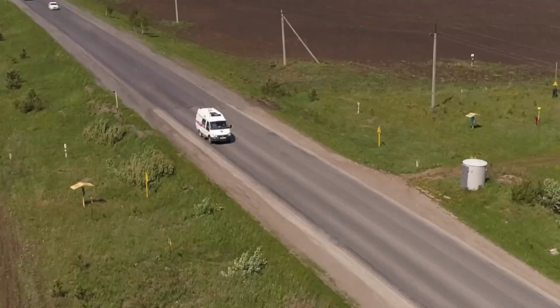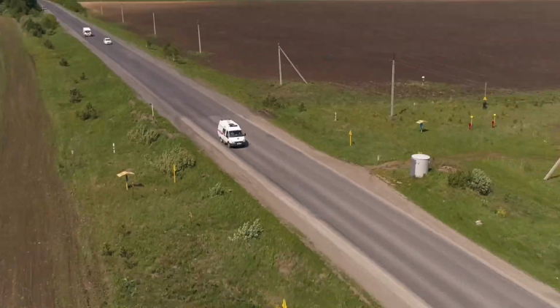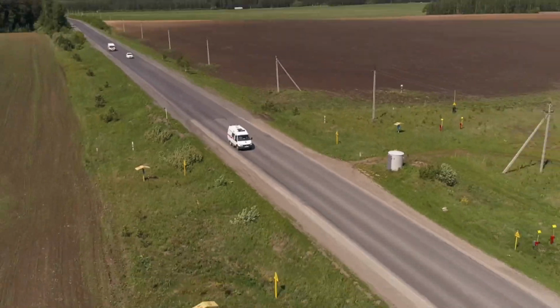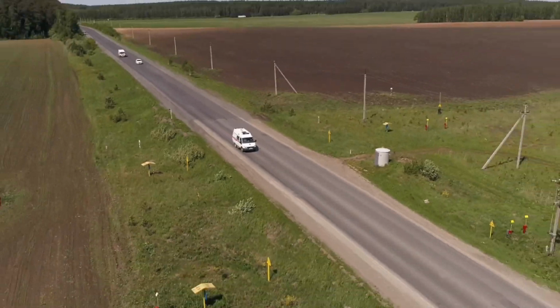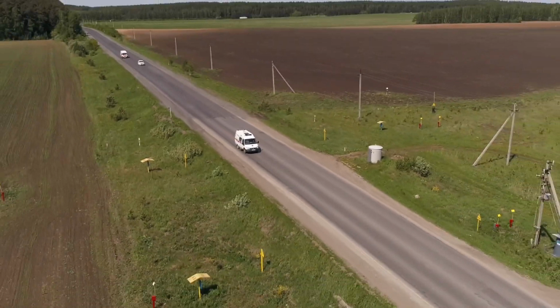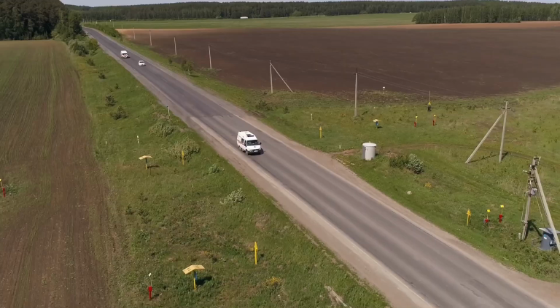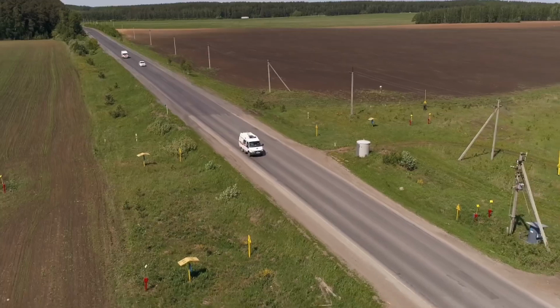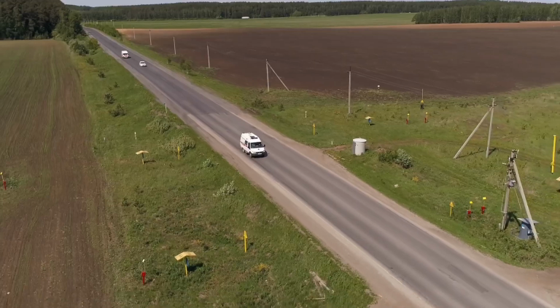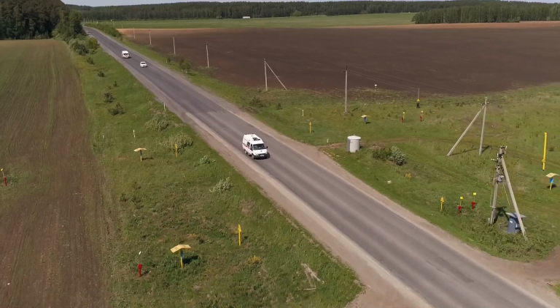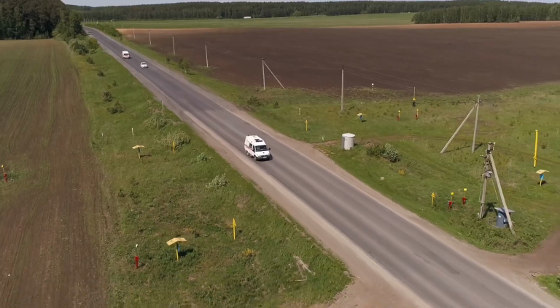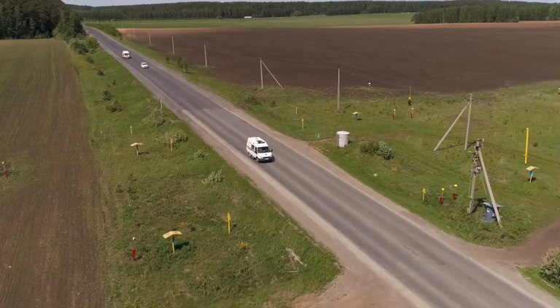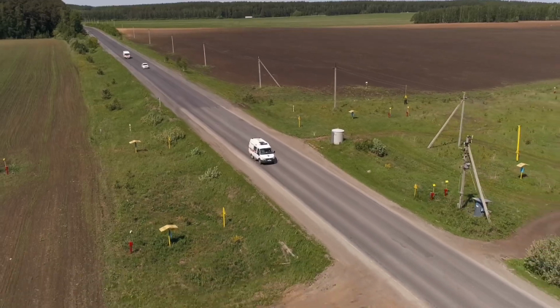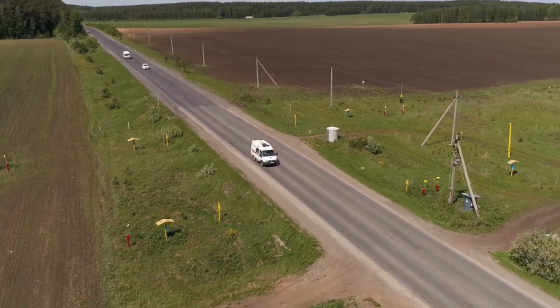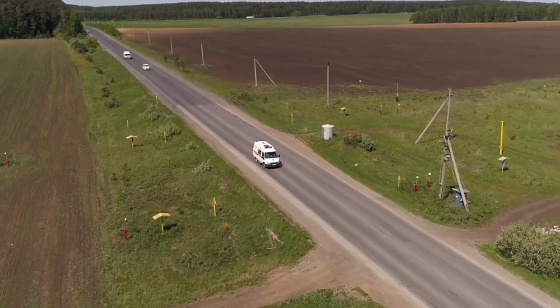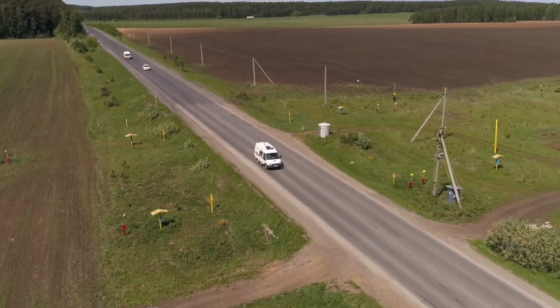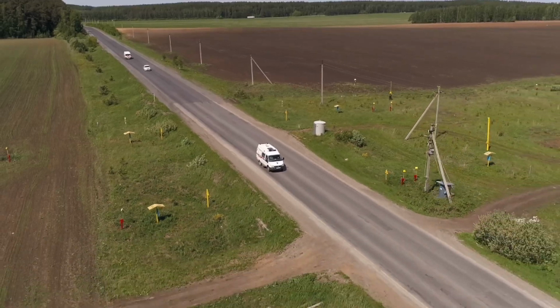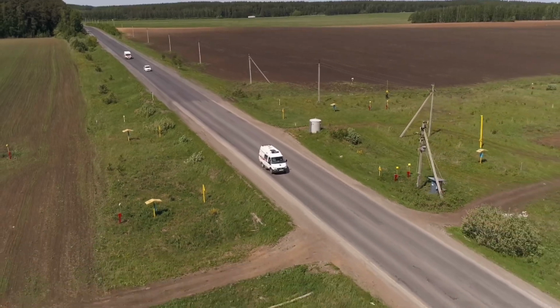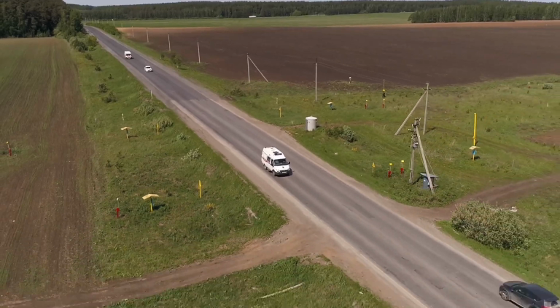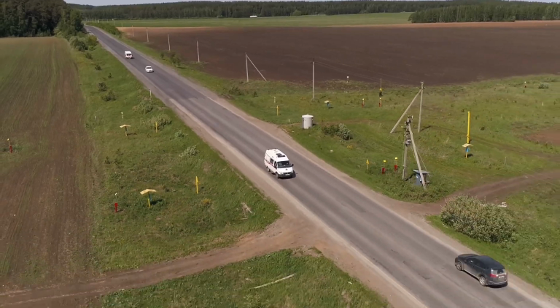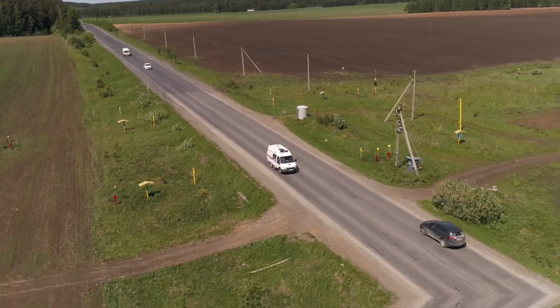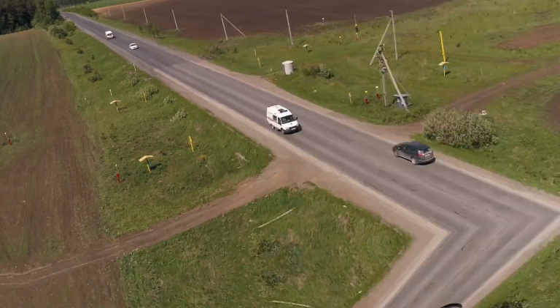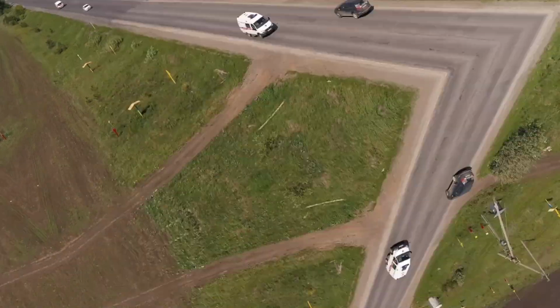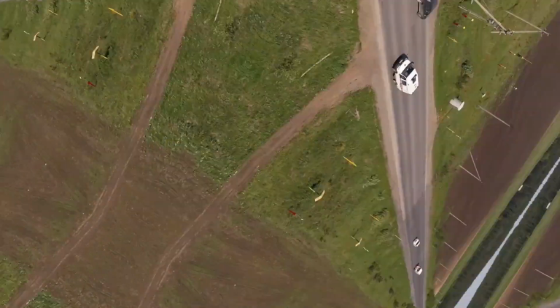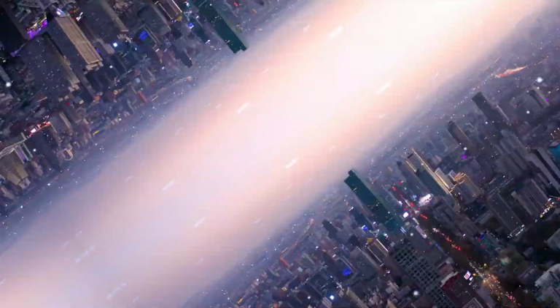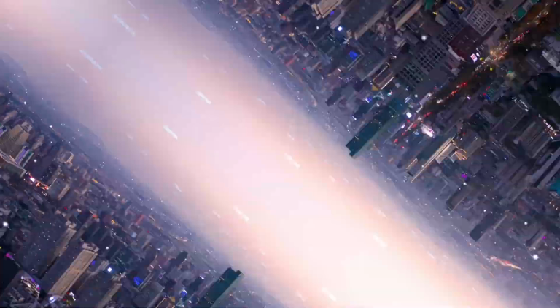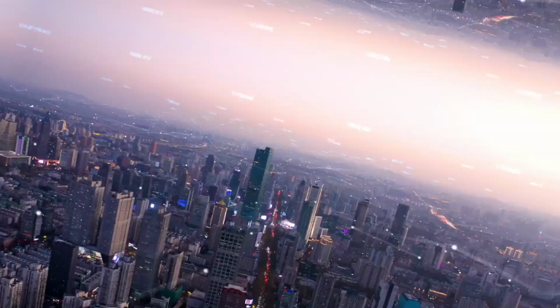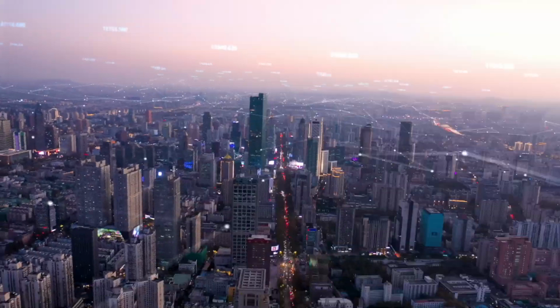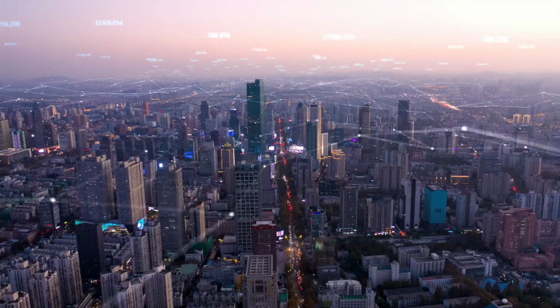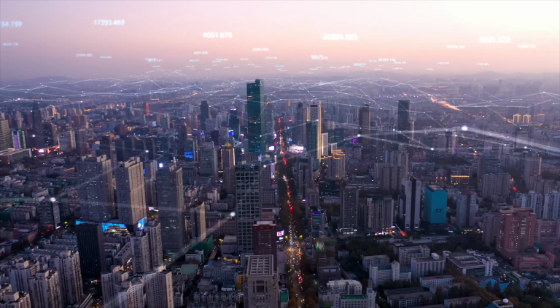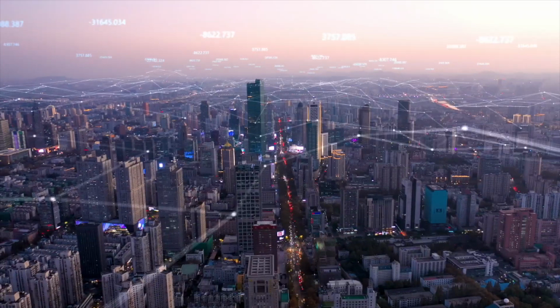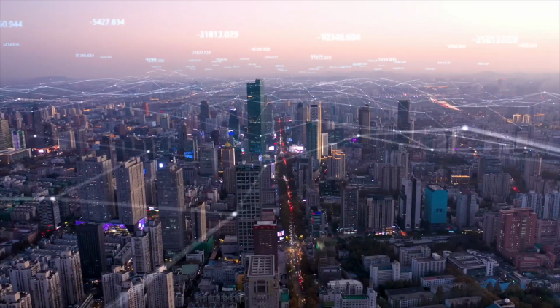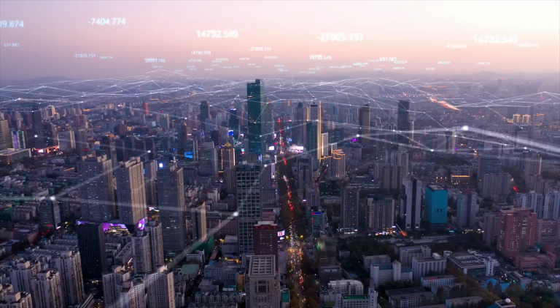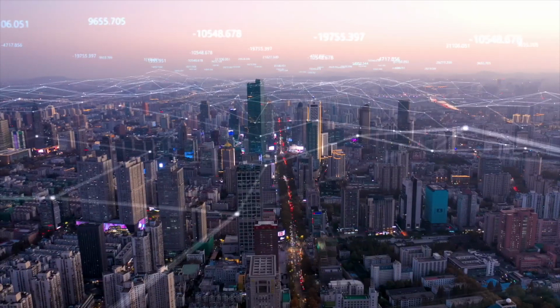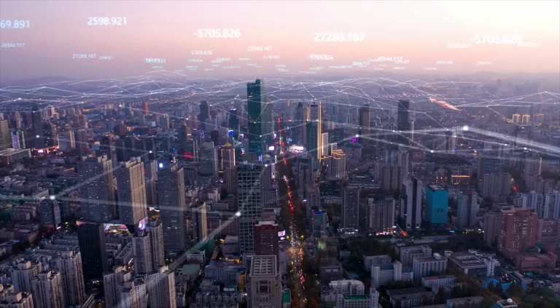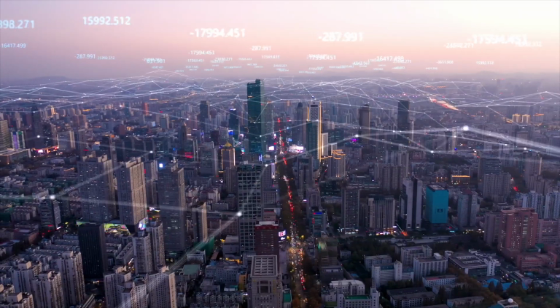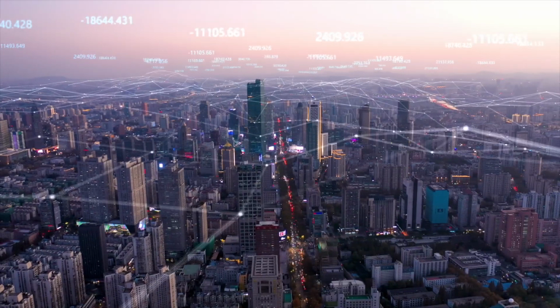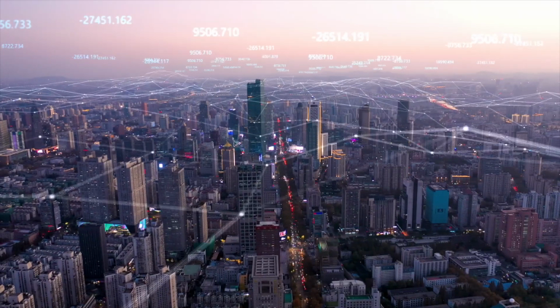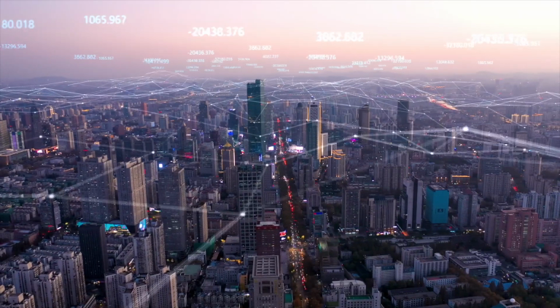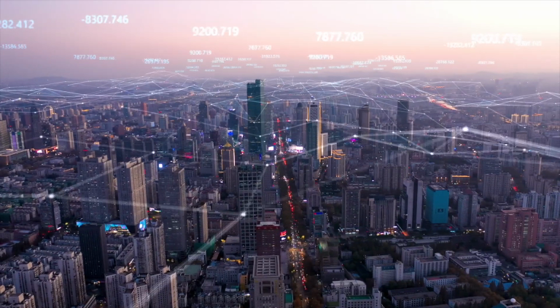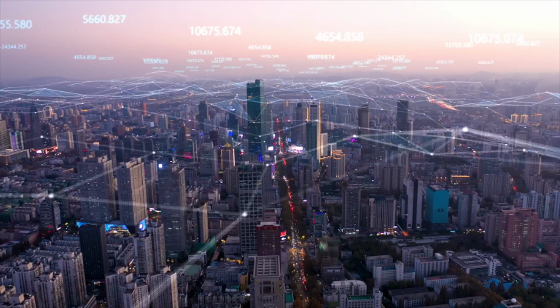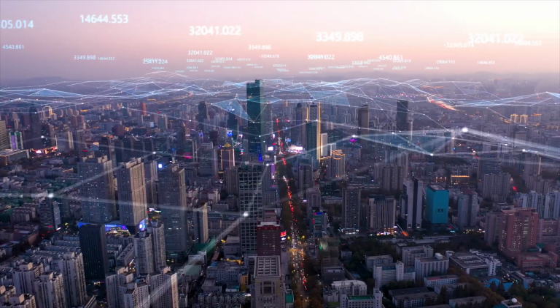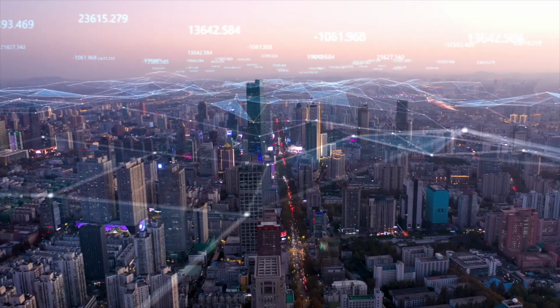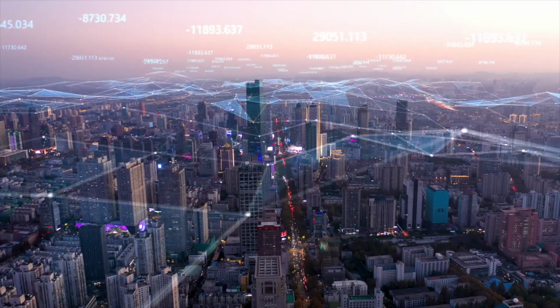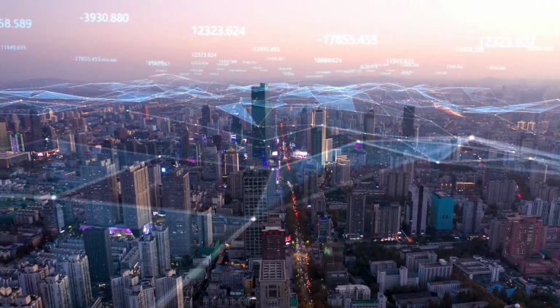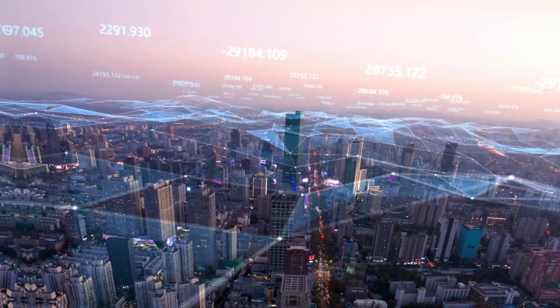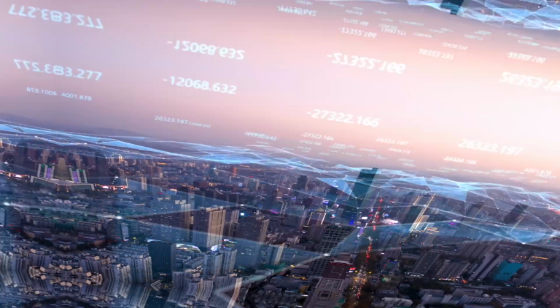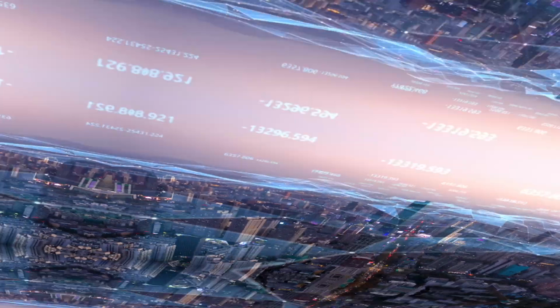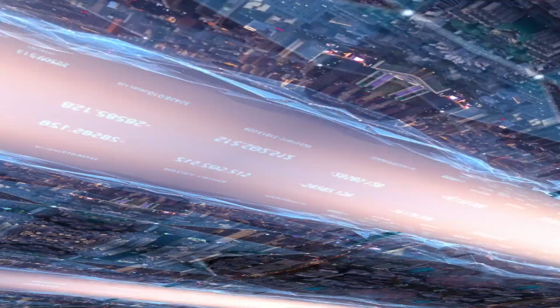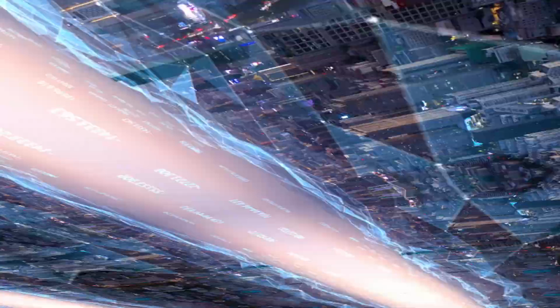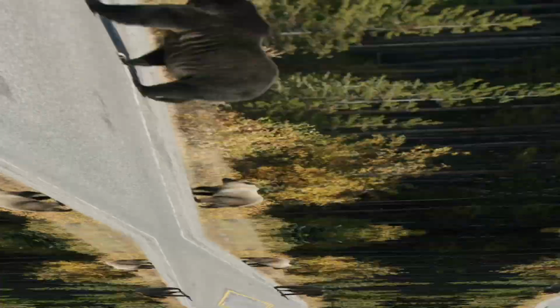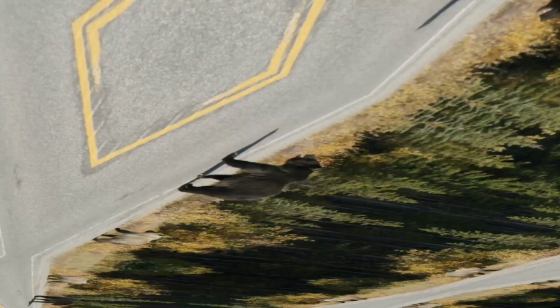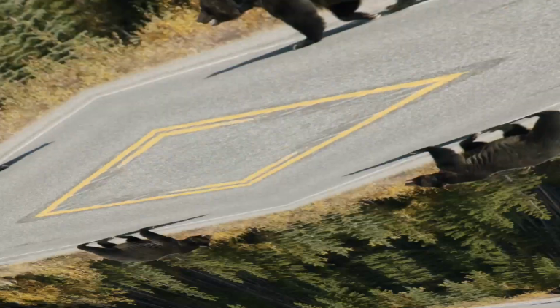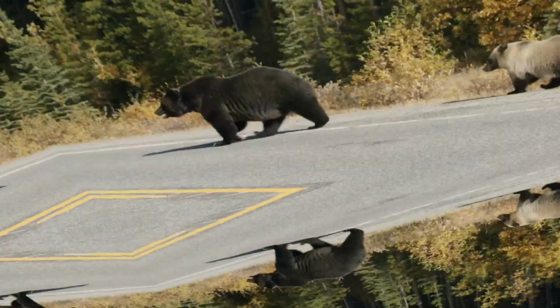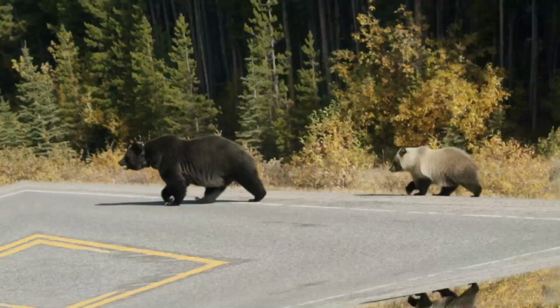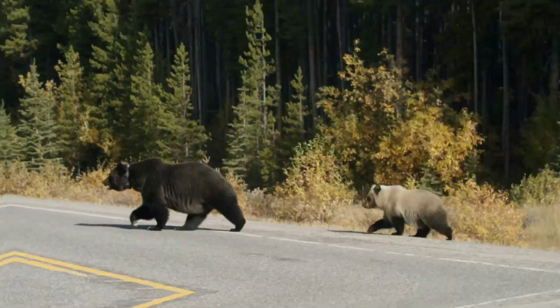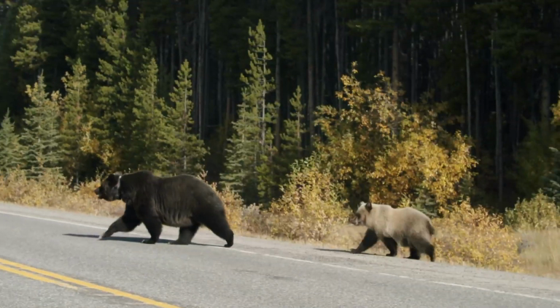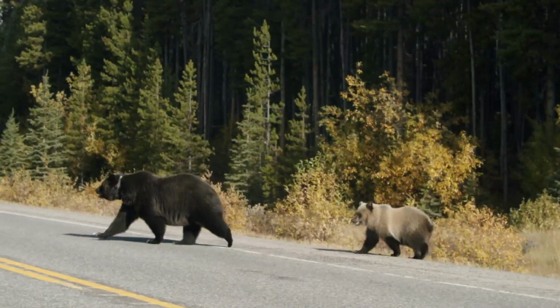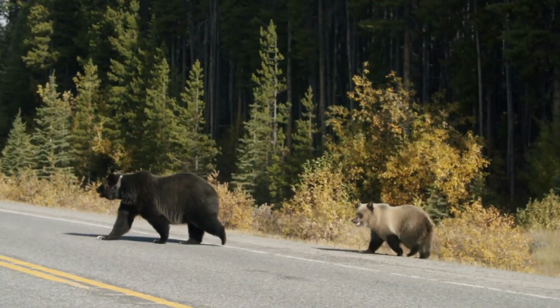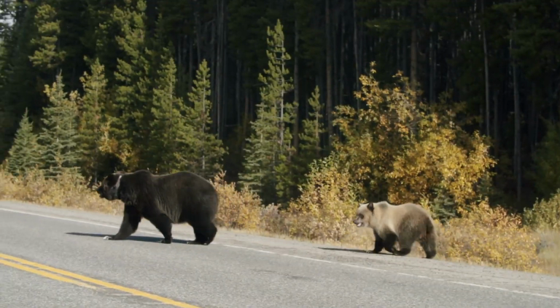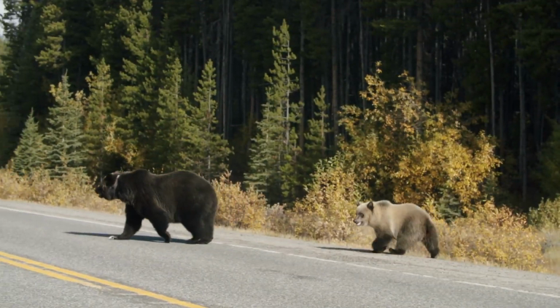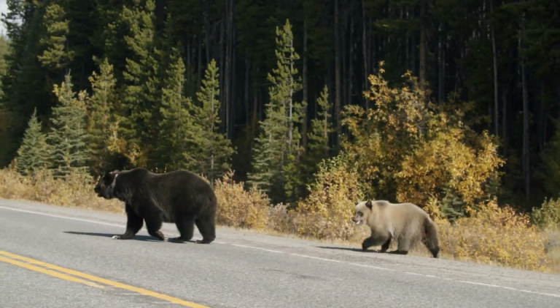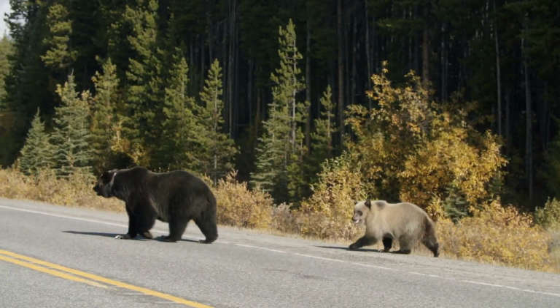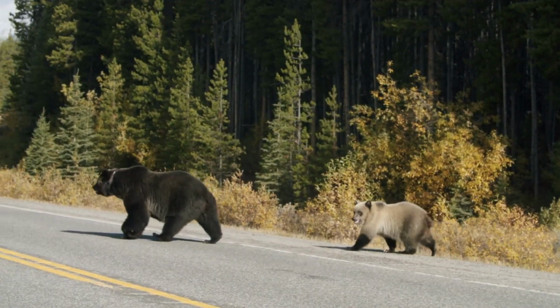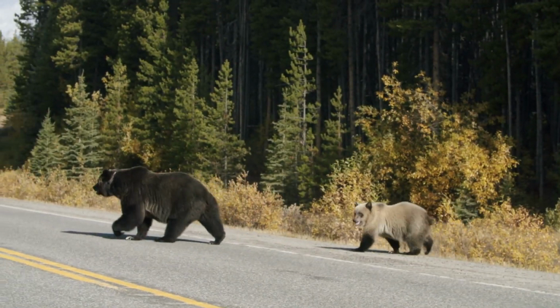Further applications include crowd analytics, improving emergency services, vehicle-to-infrastructure communication, and wildlife preservation.